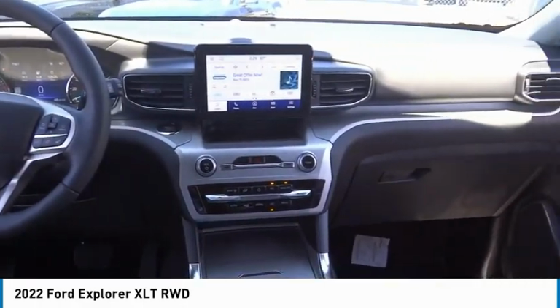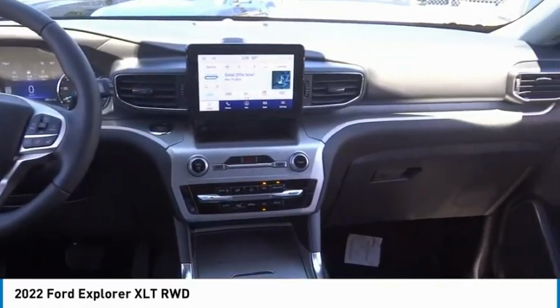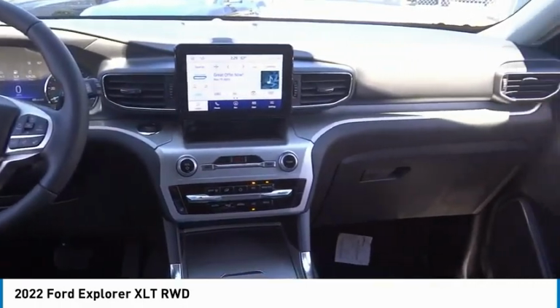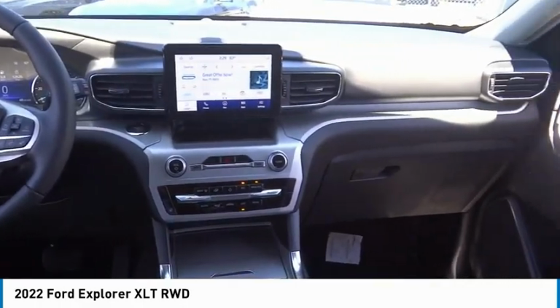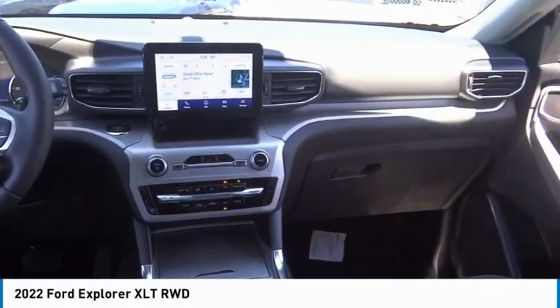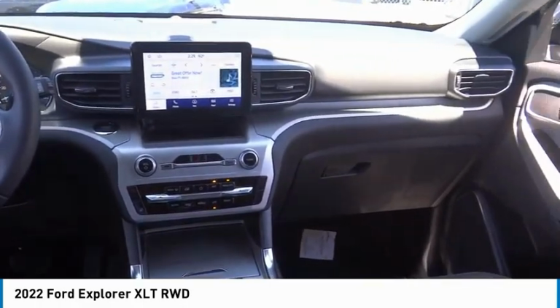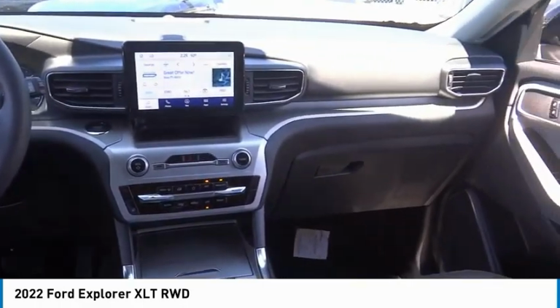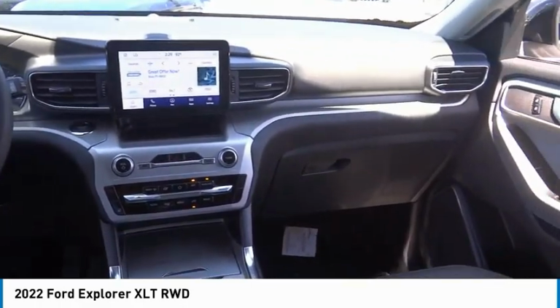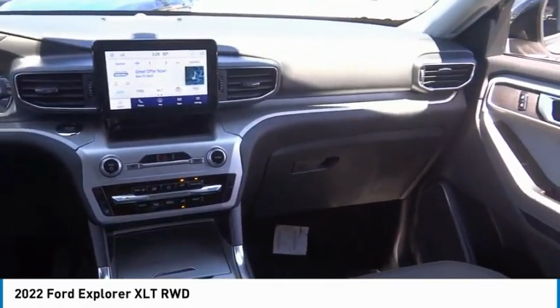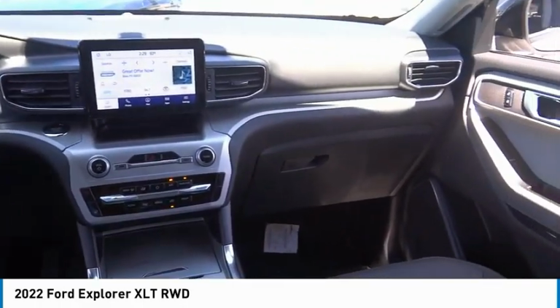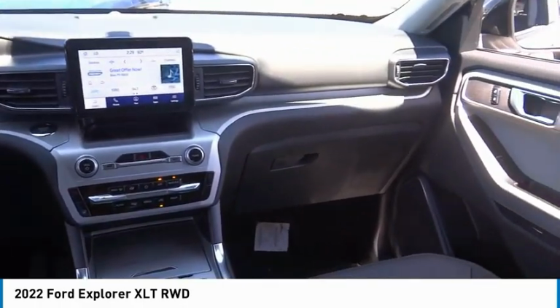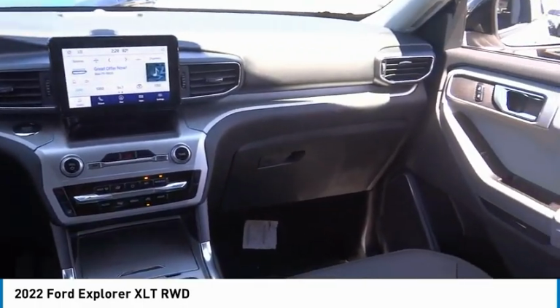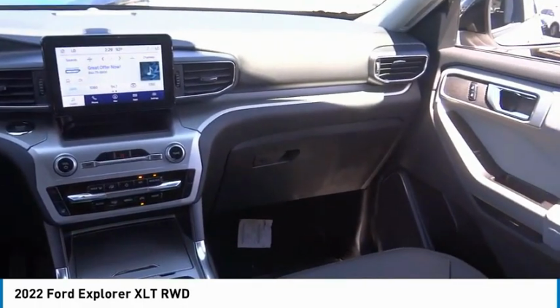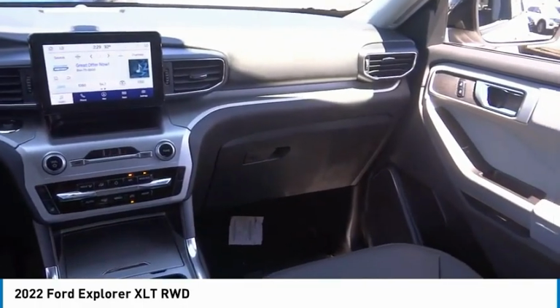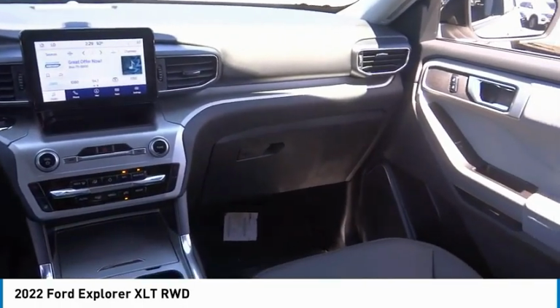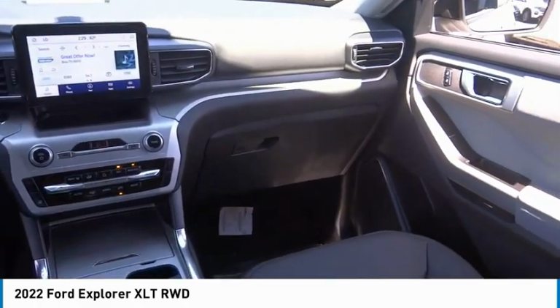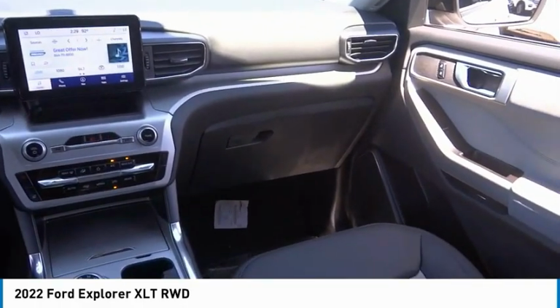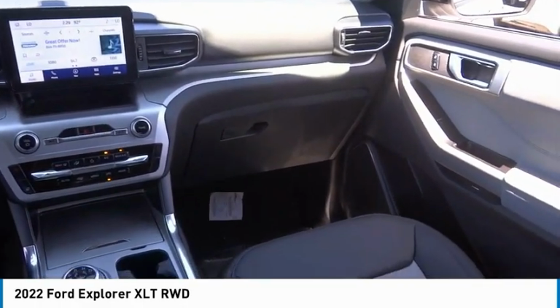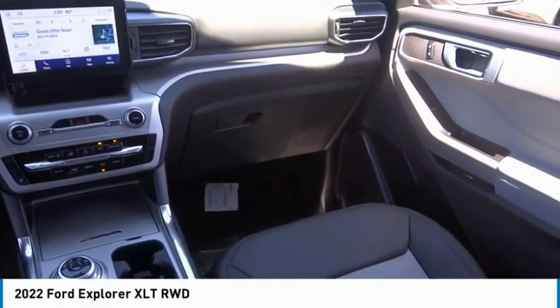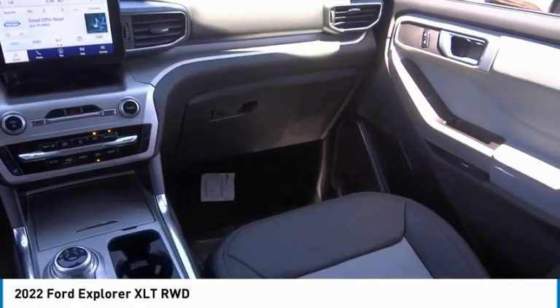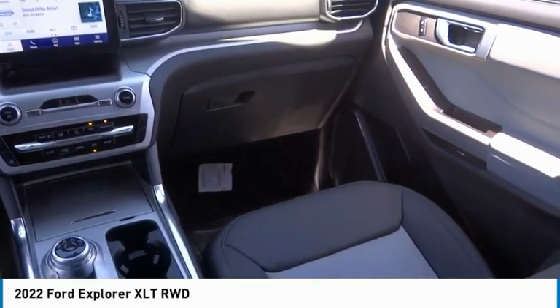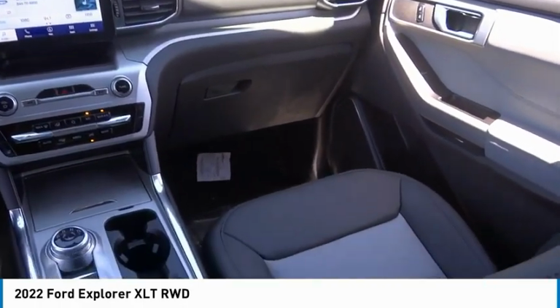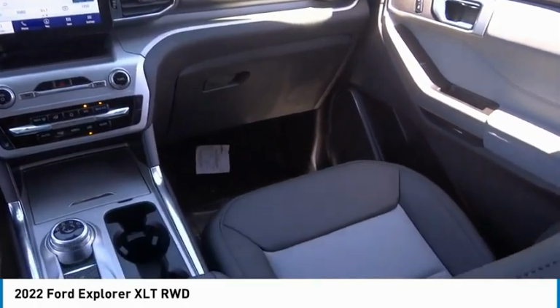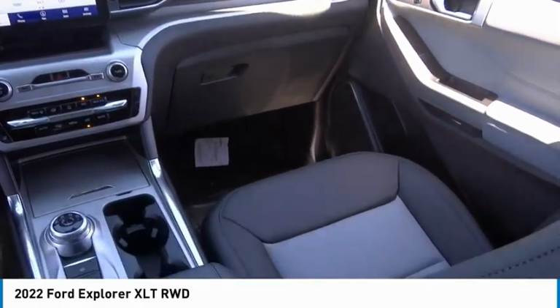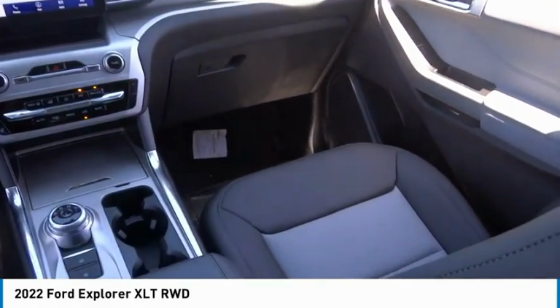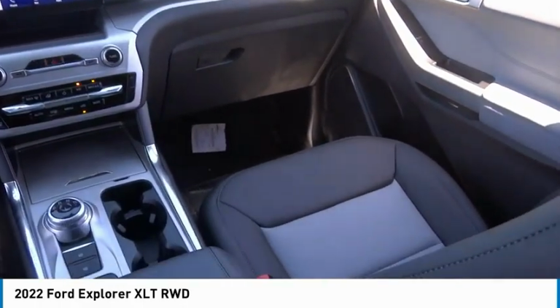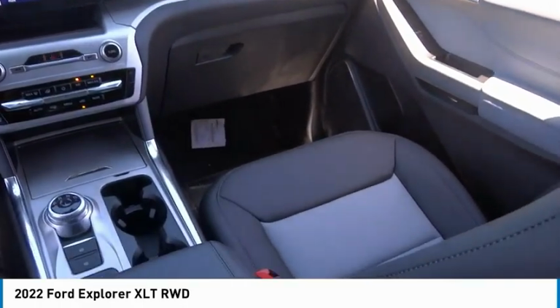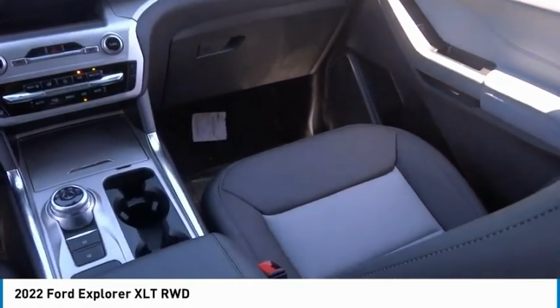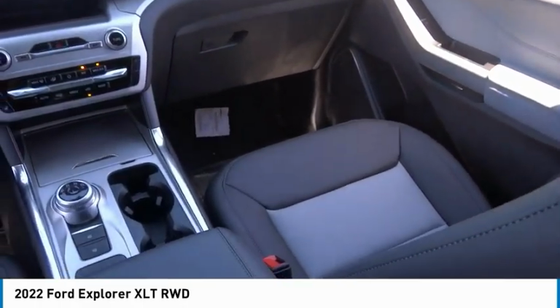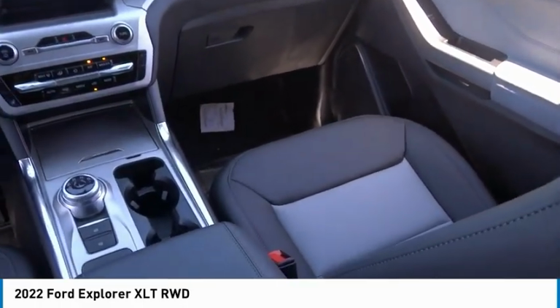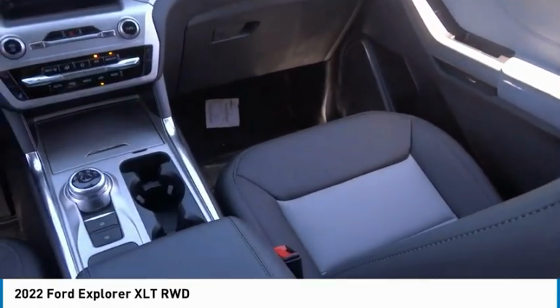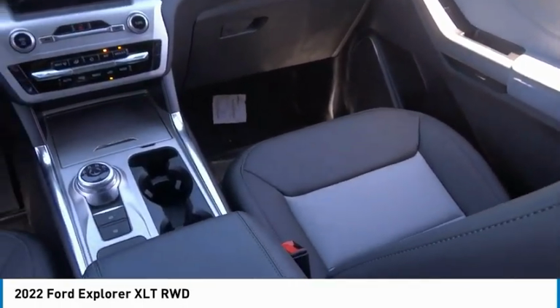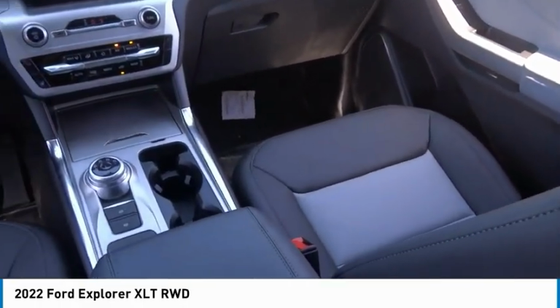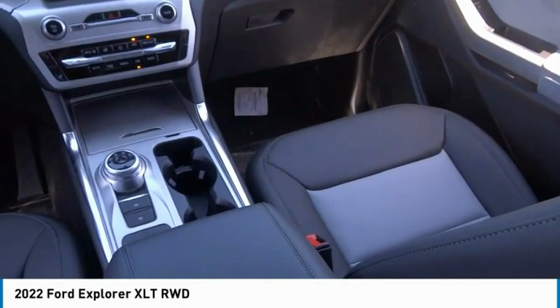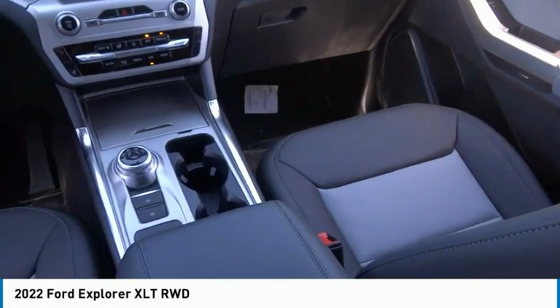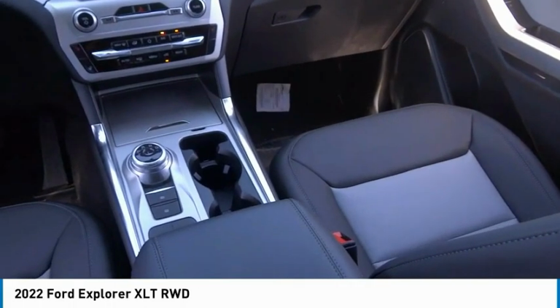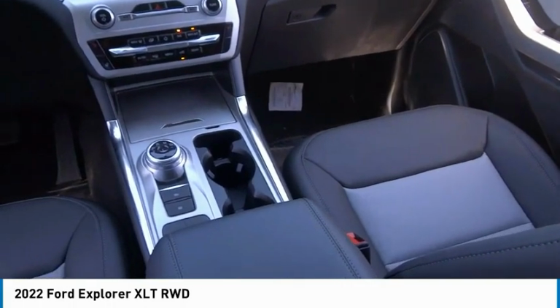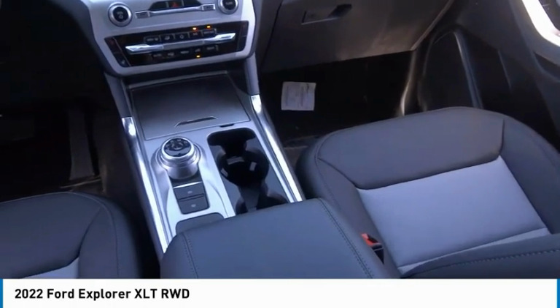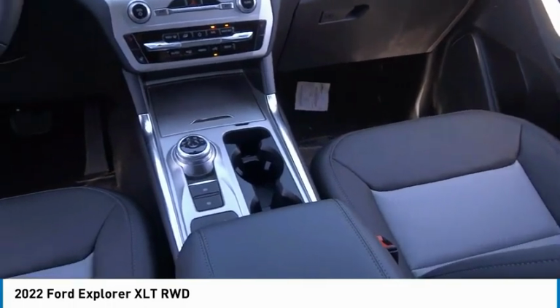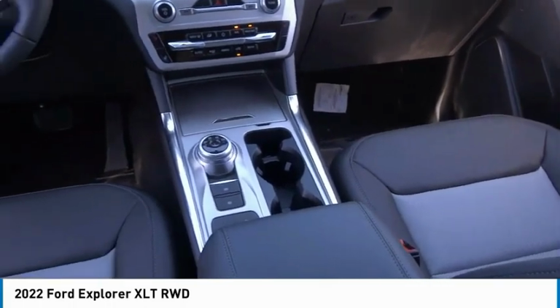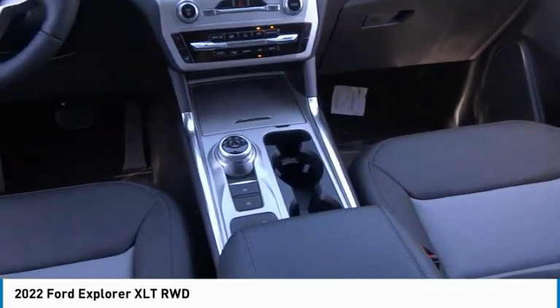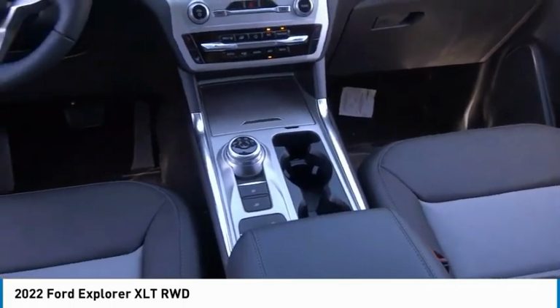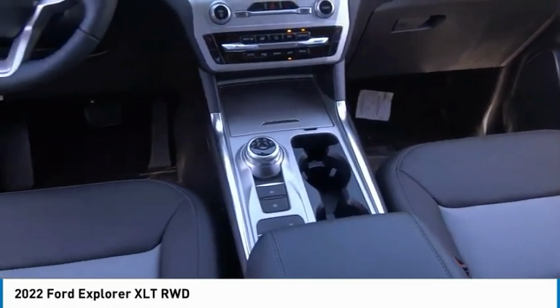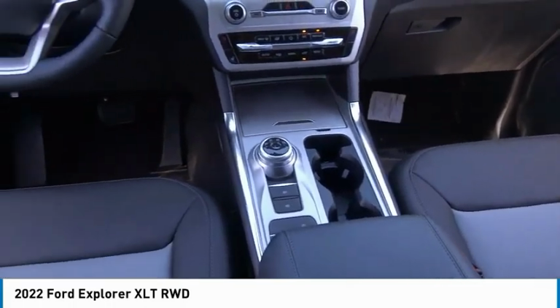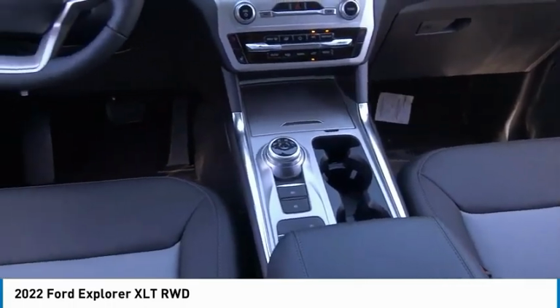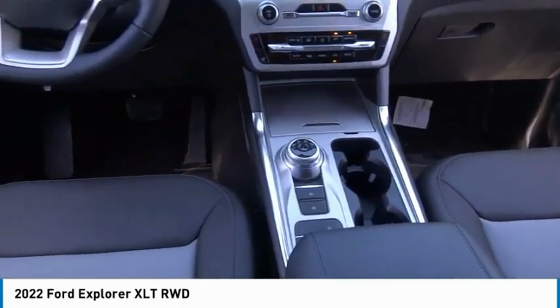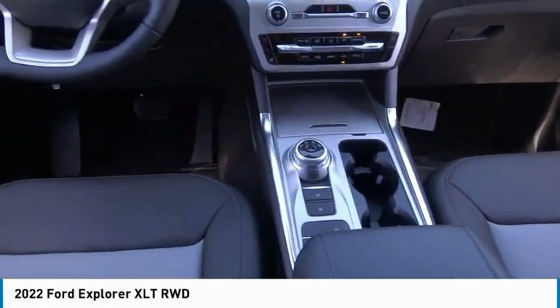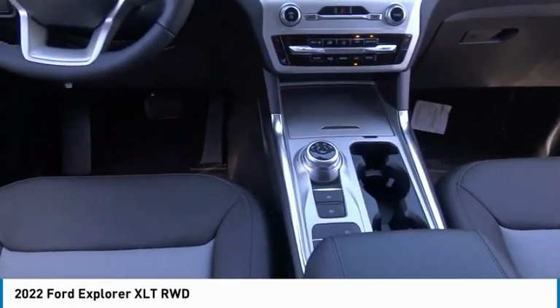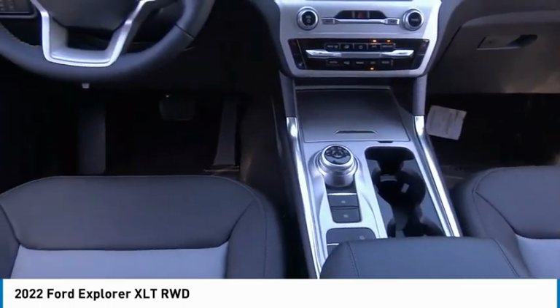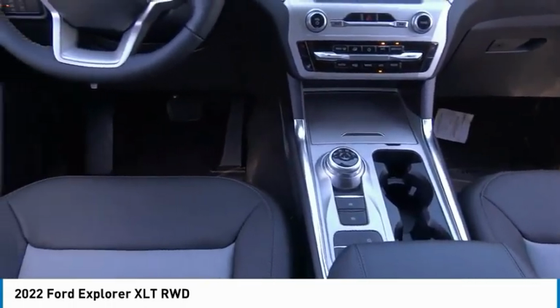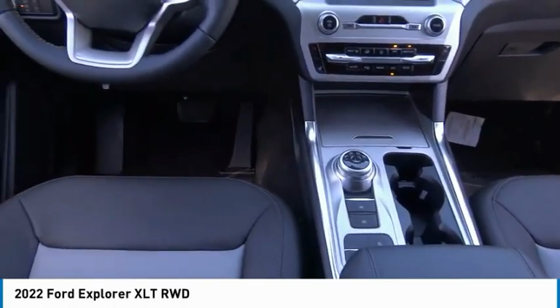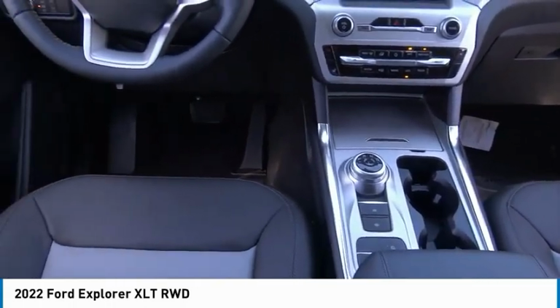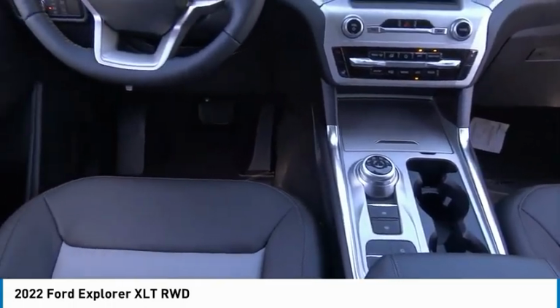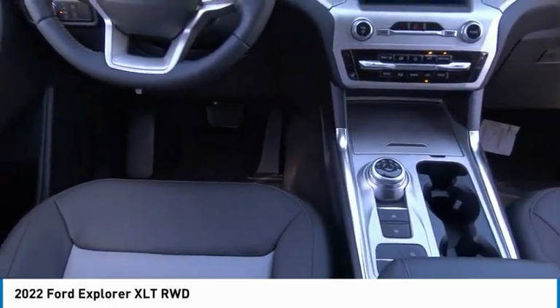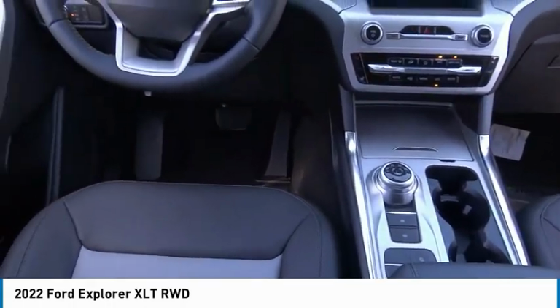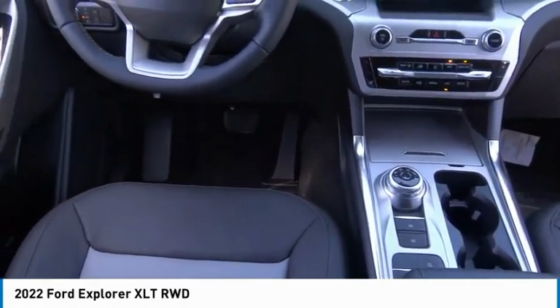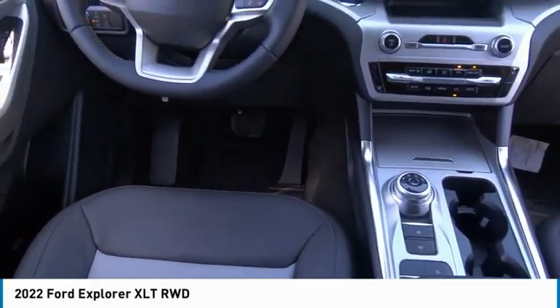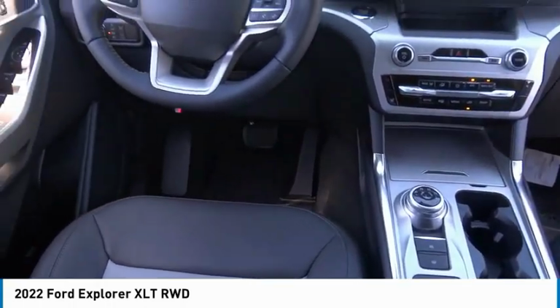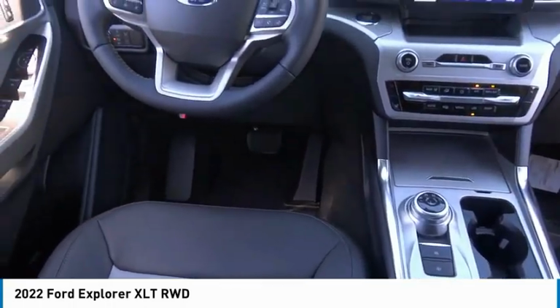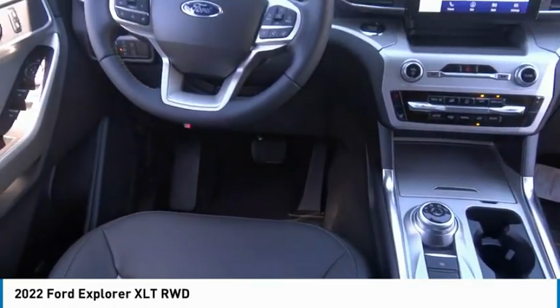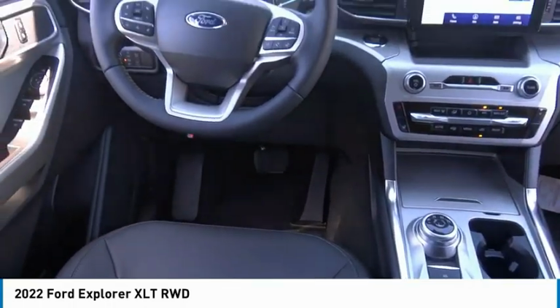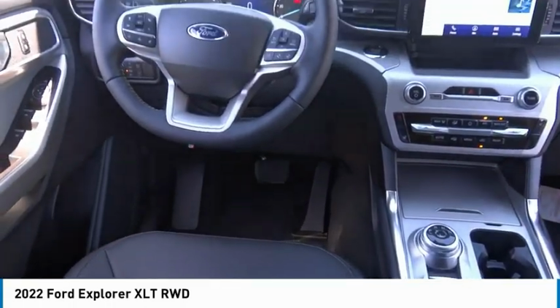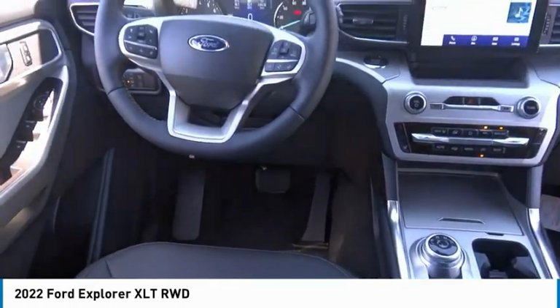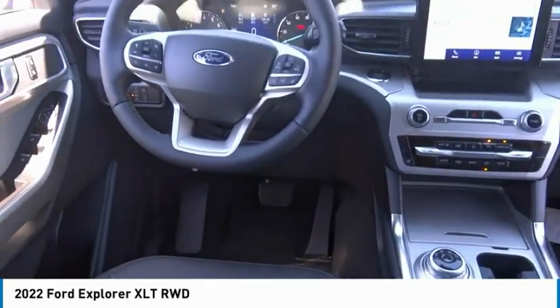Rear window wiper. Searching for a dependable vehicle that looks great too? You've found it, so stop in today.